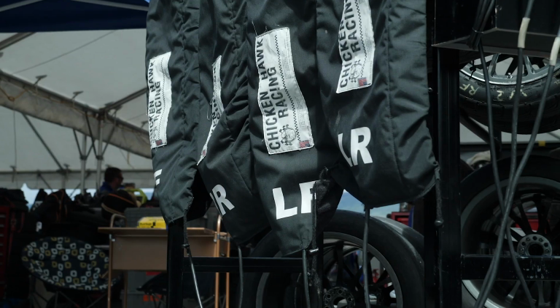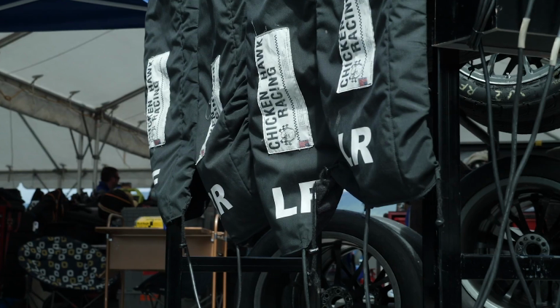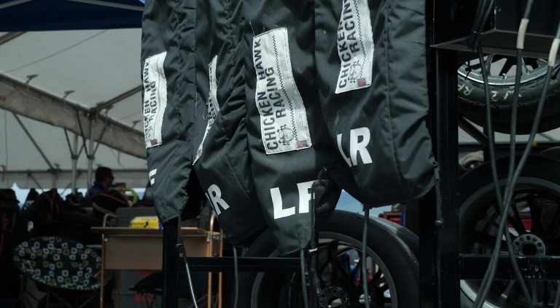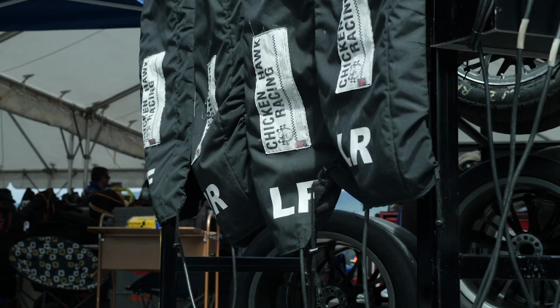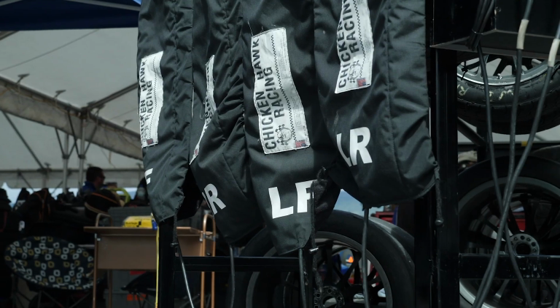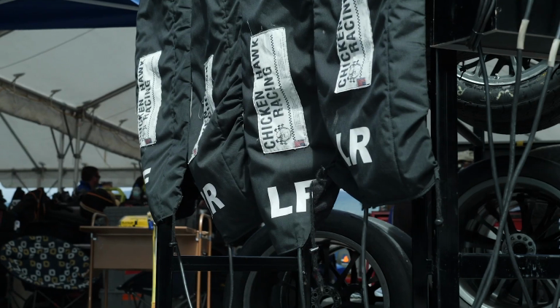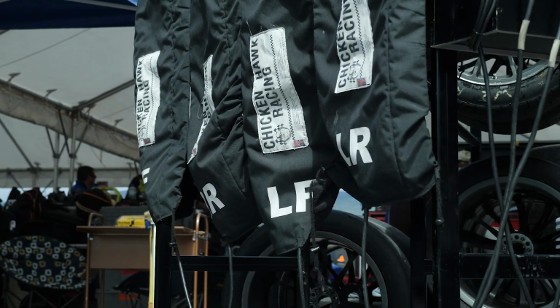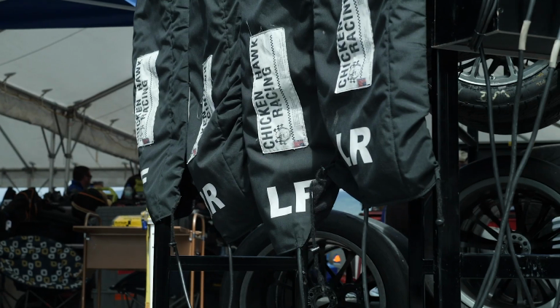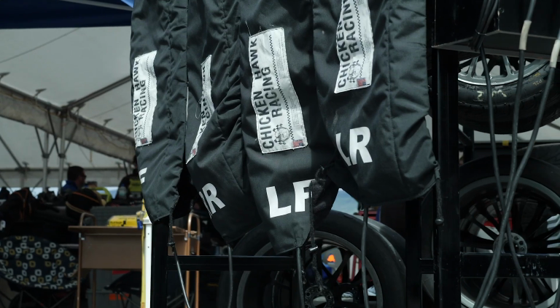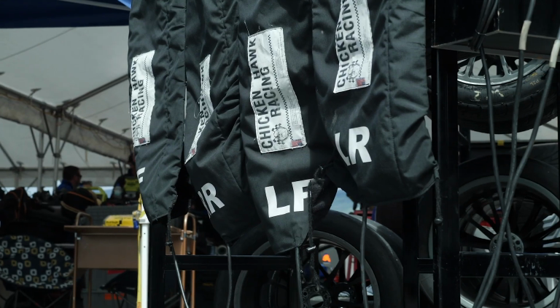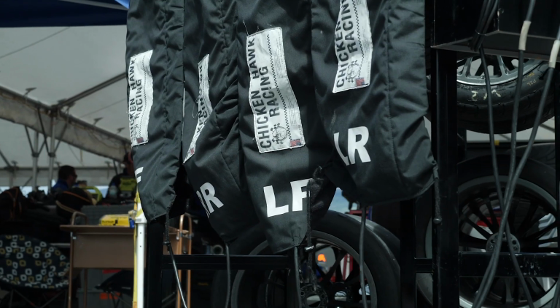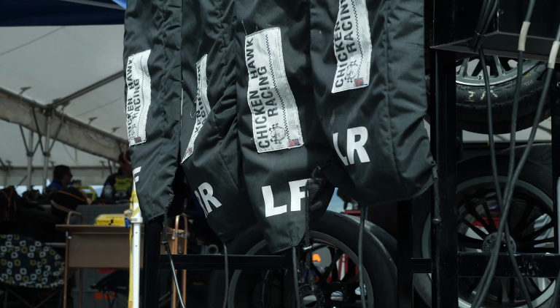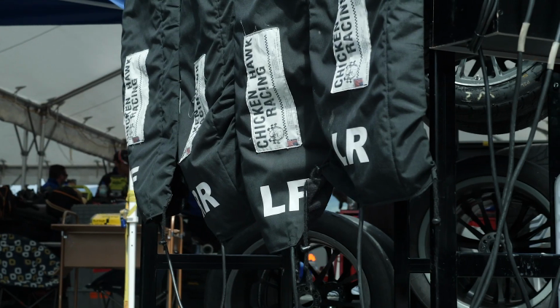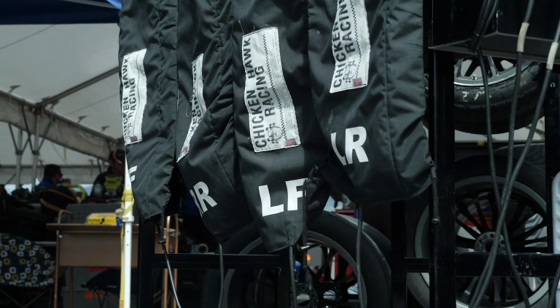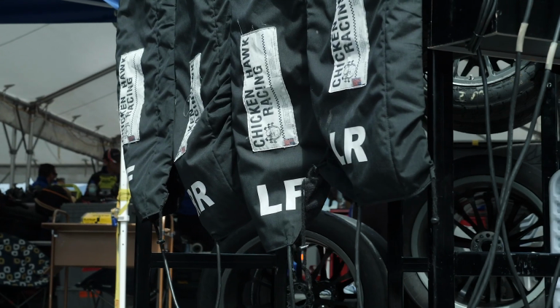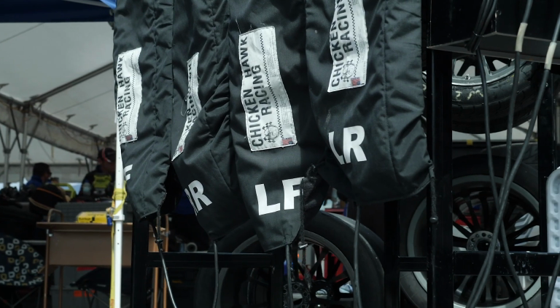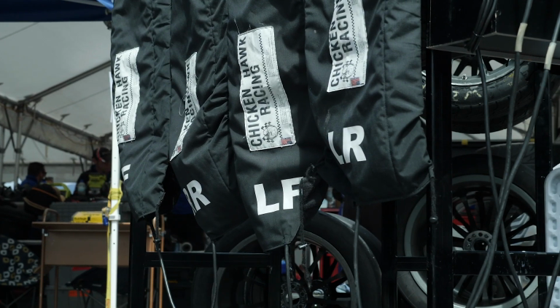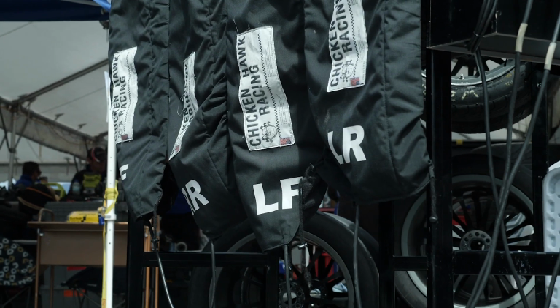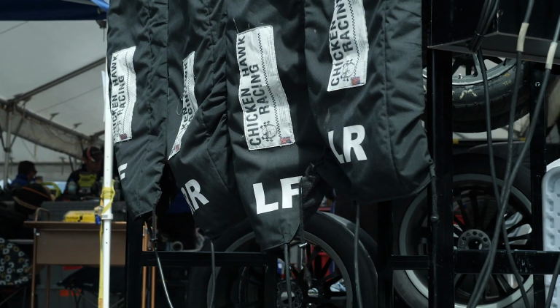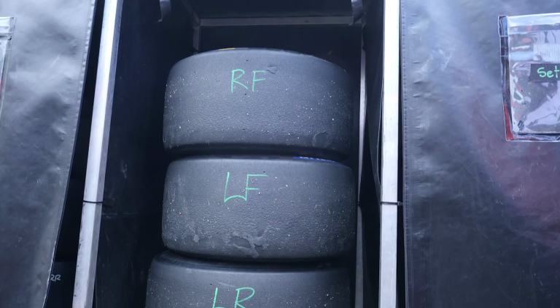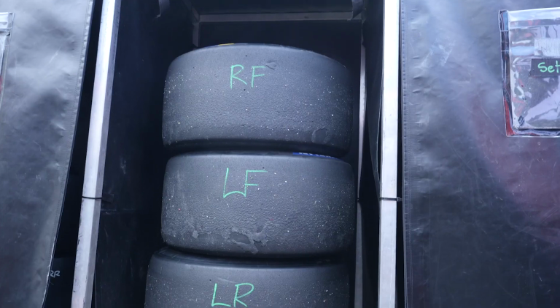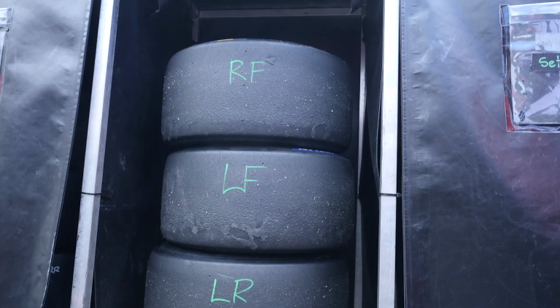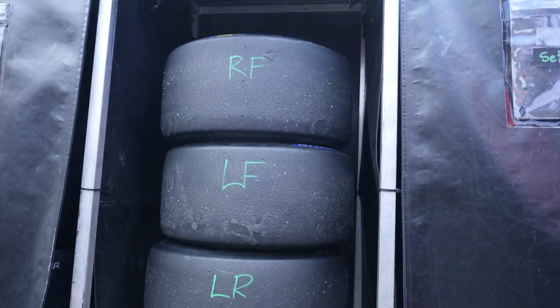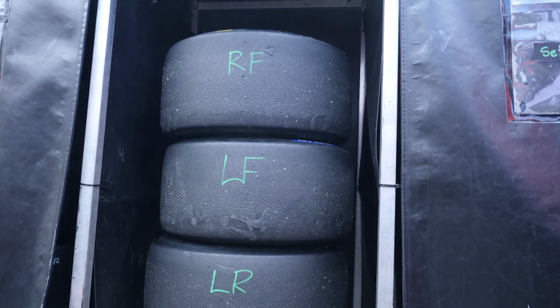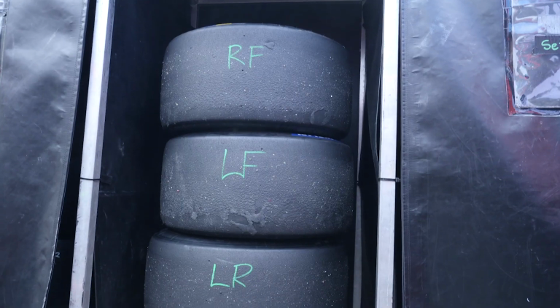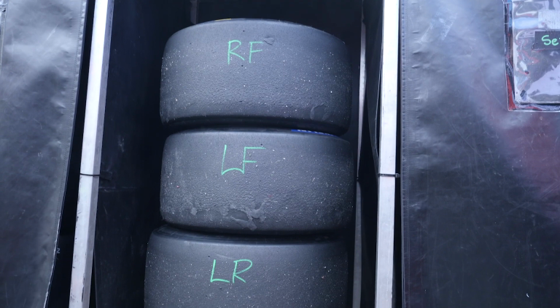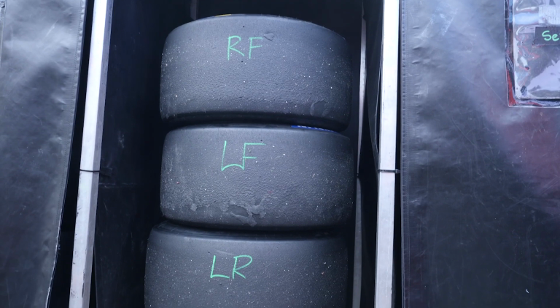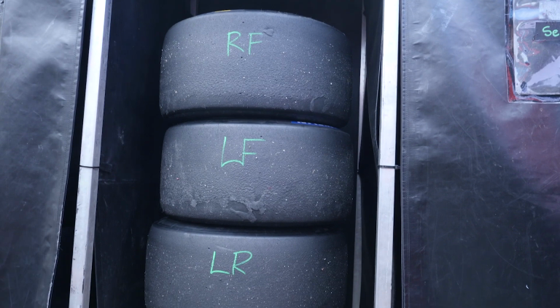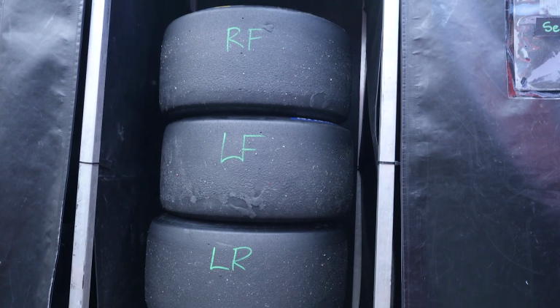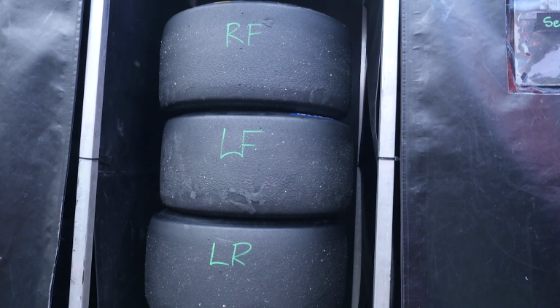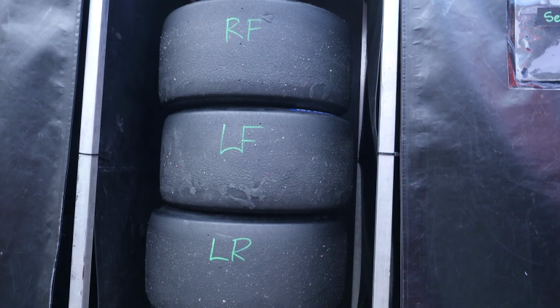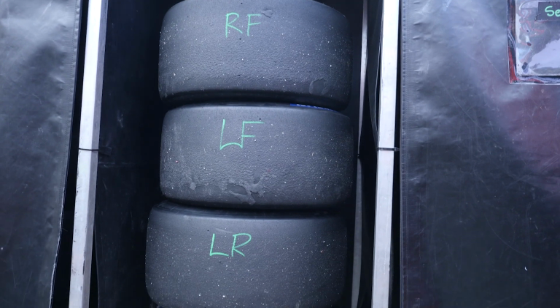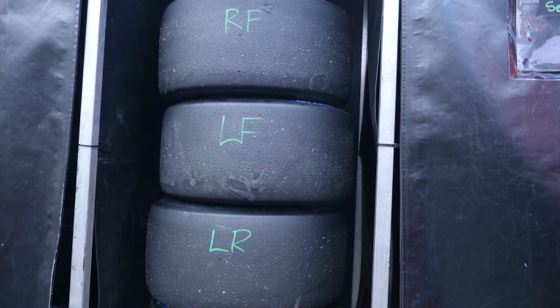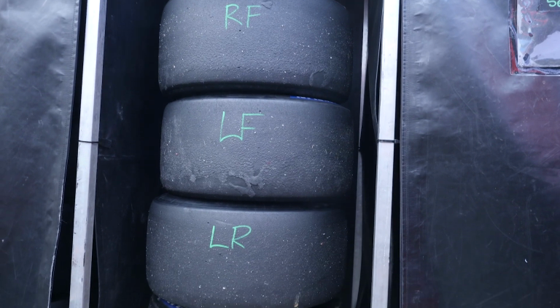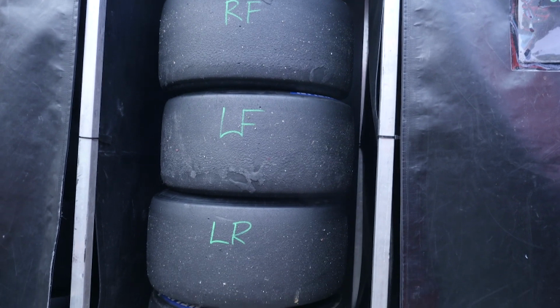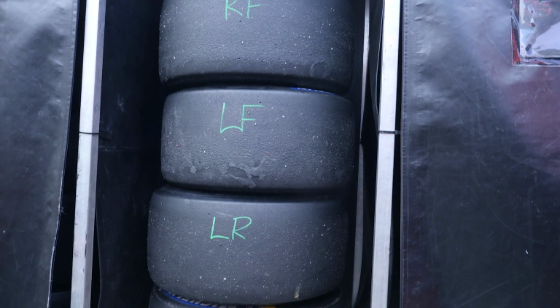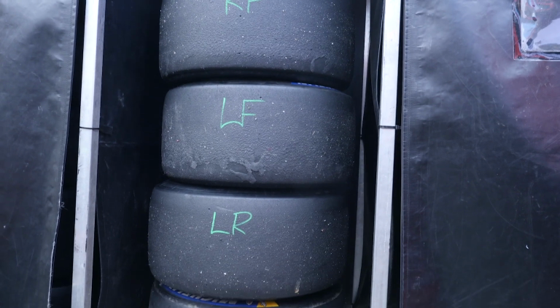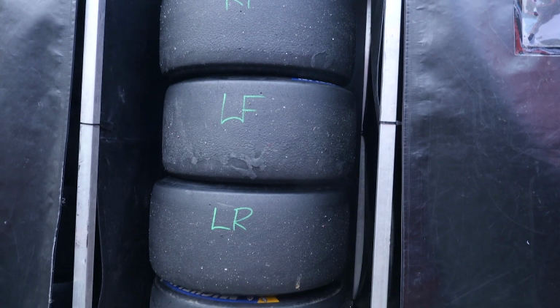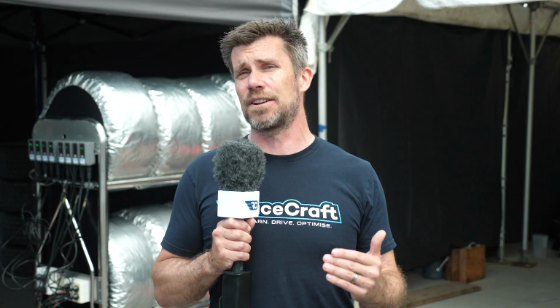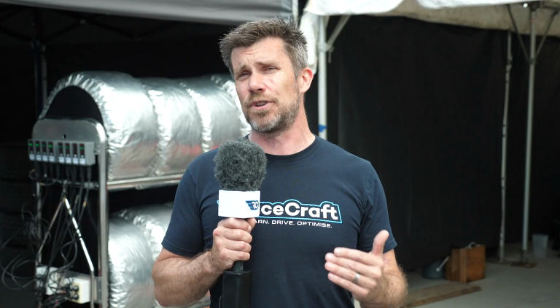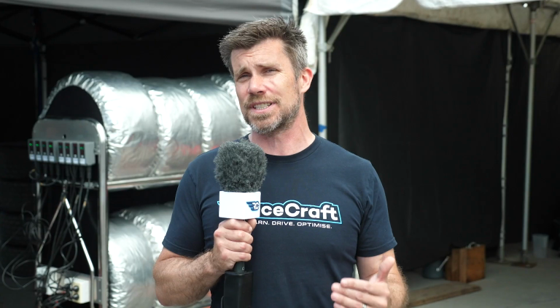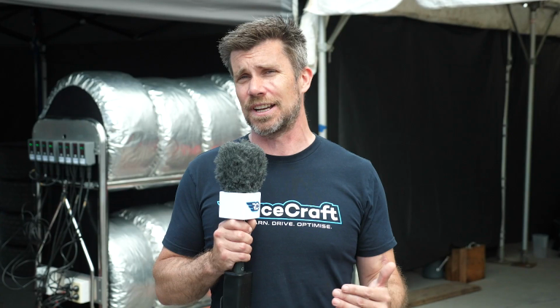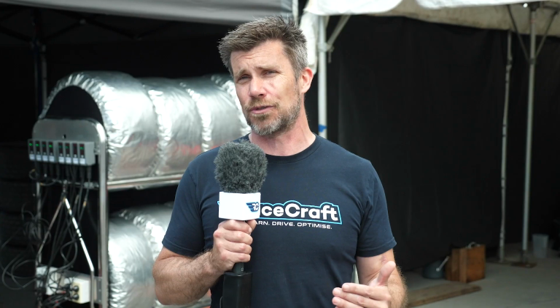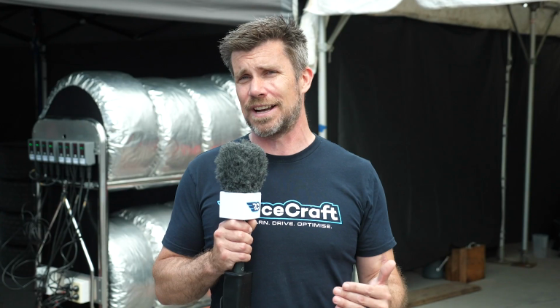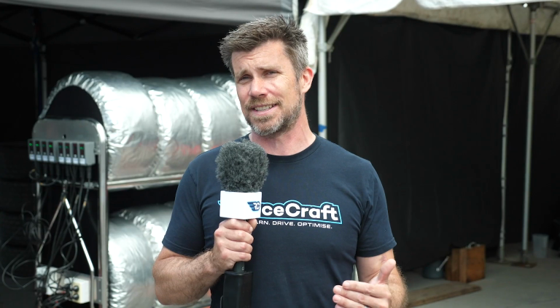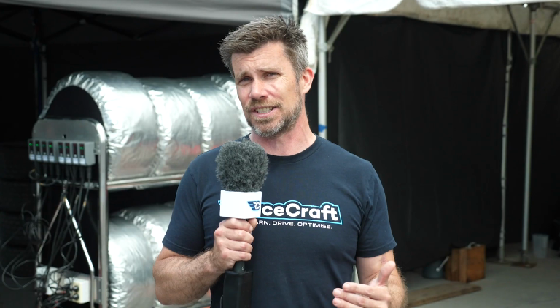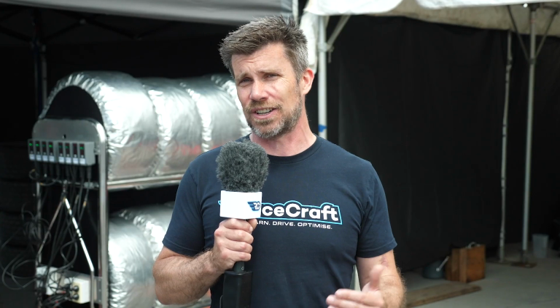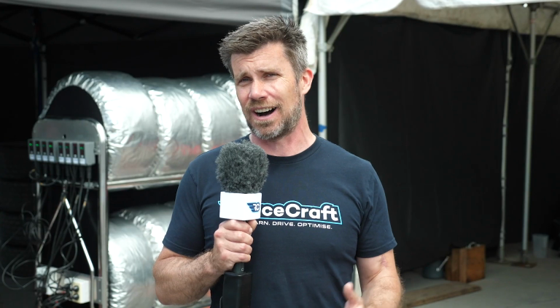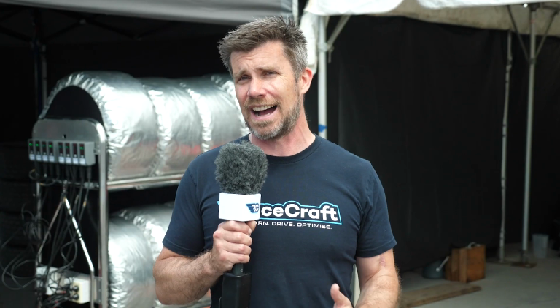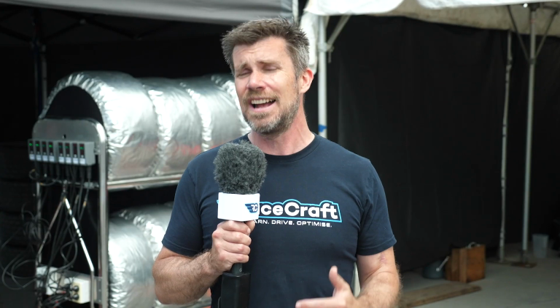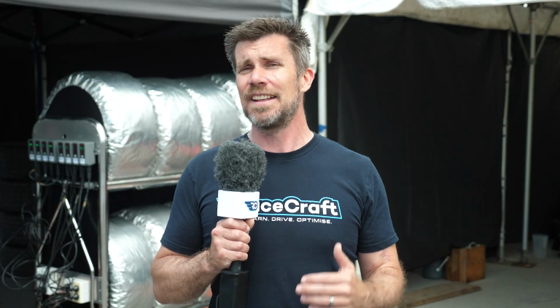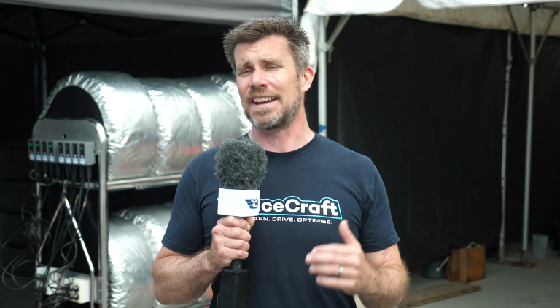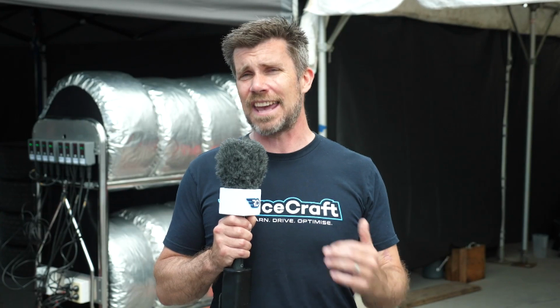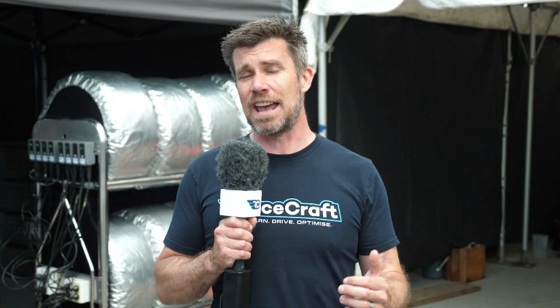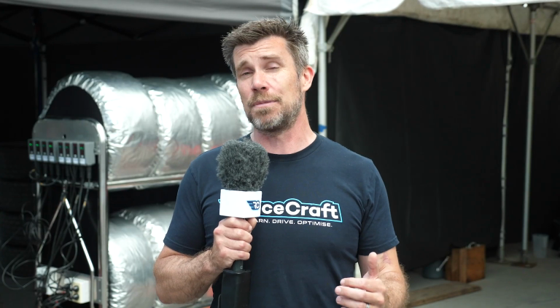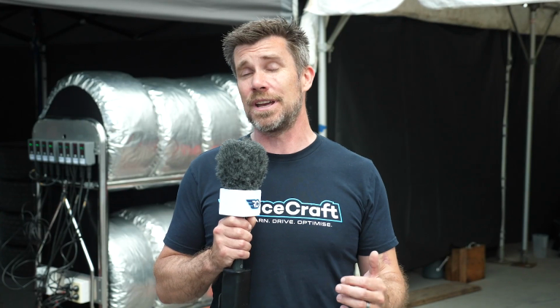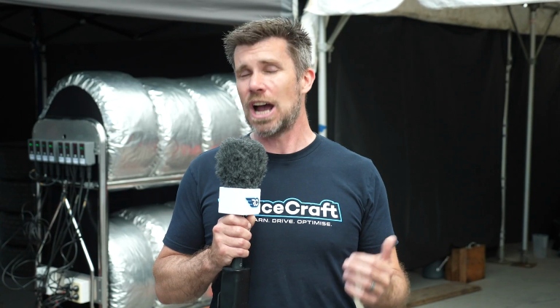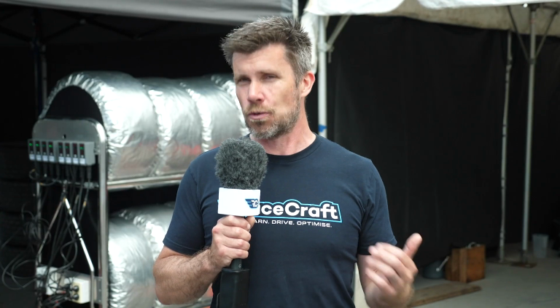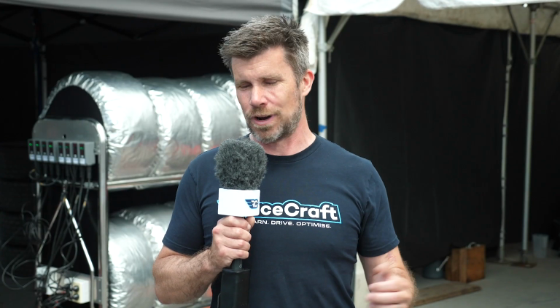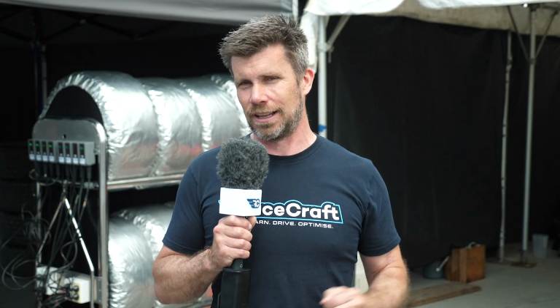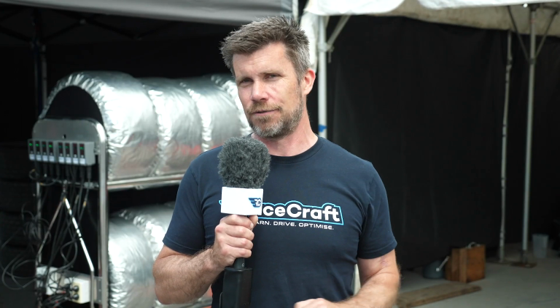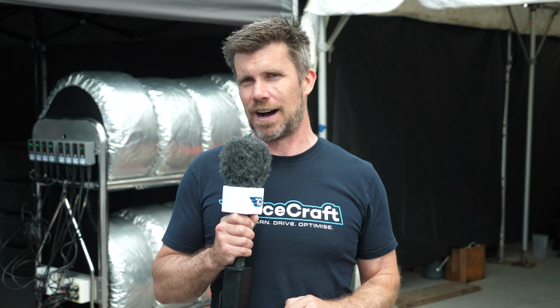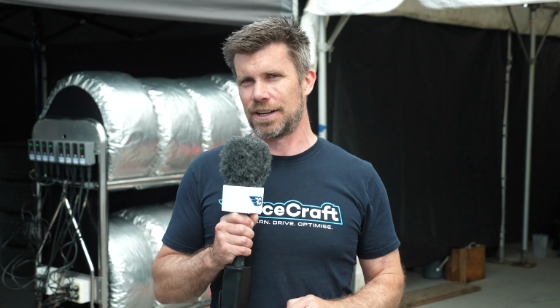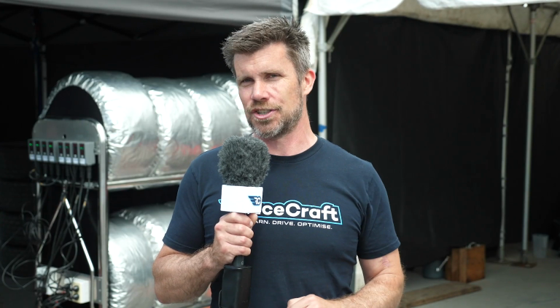Now that's not to say that tyre warmers are essential, but if you do want to get the most out of your slick racing tyre, they can be a real advantage.